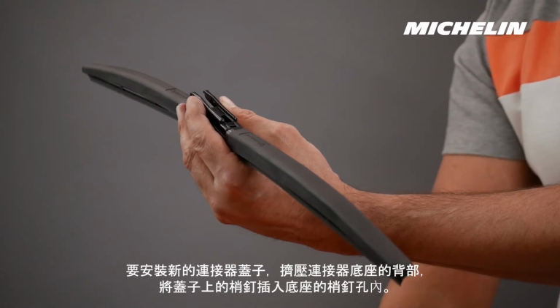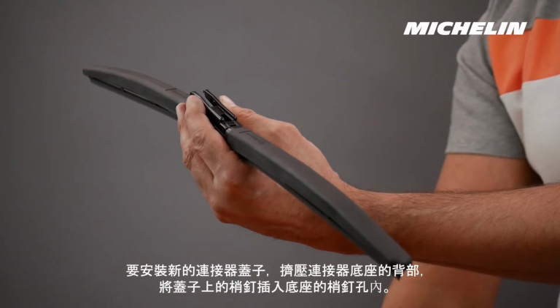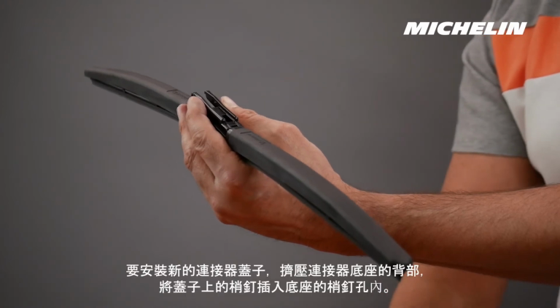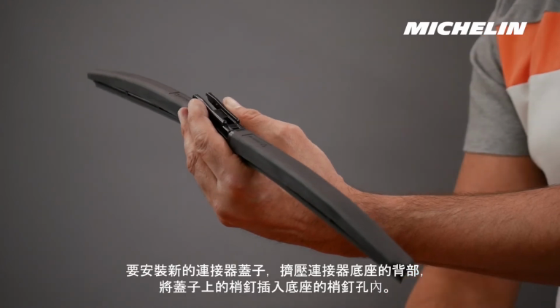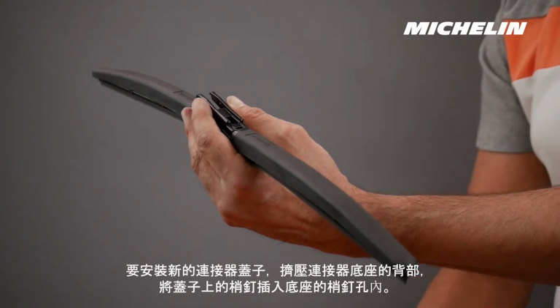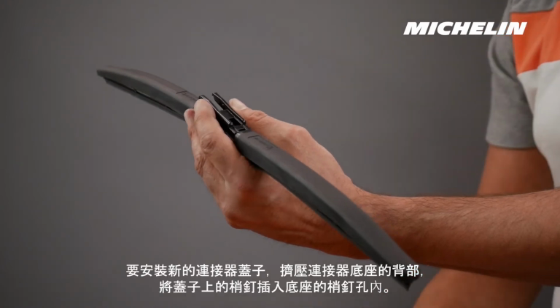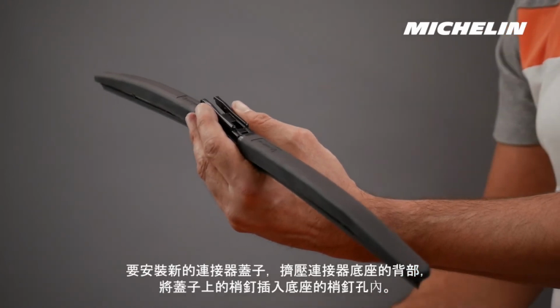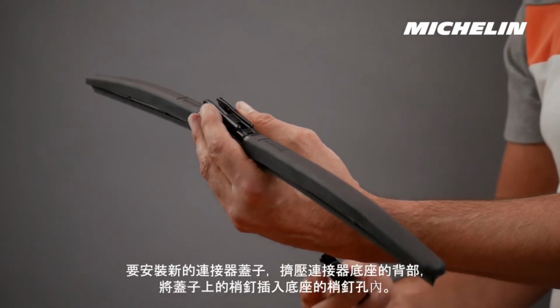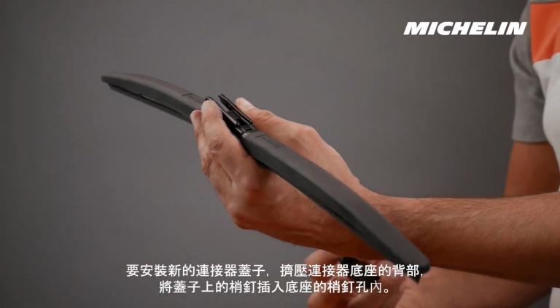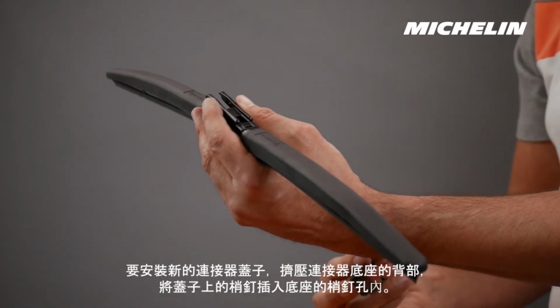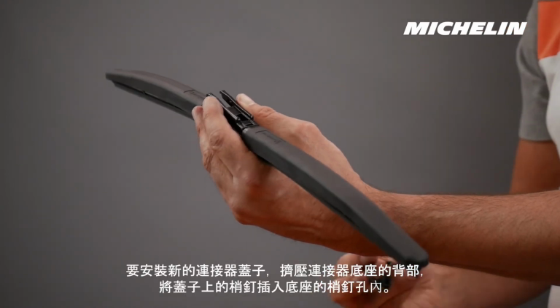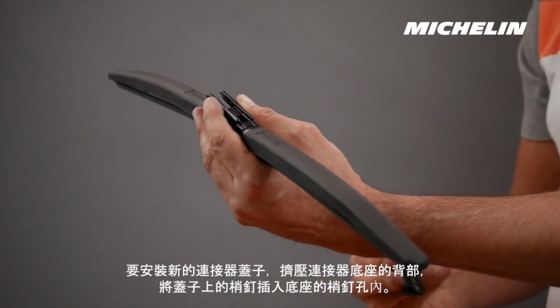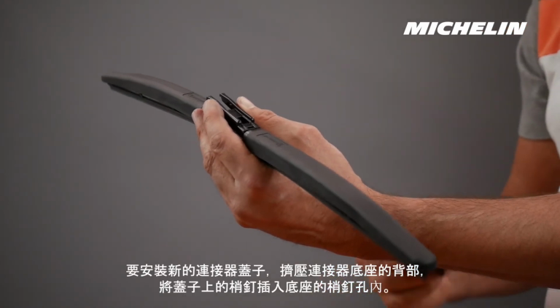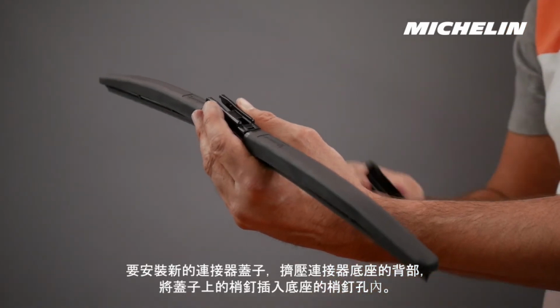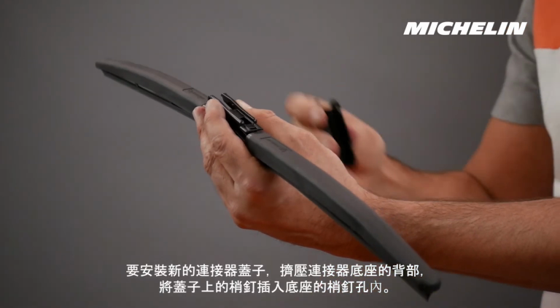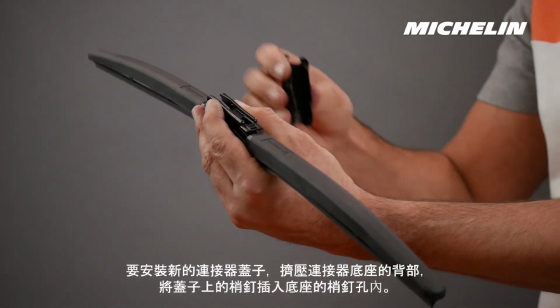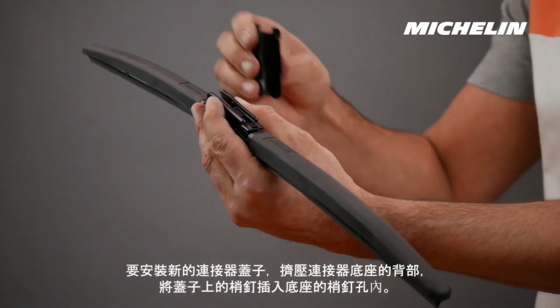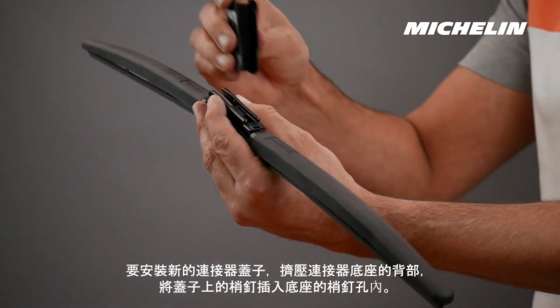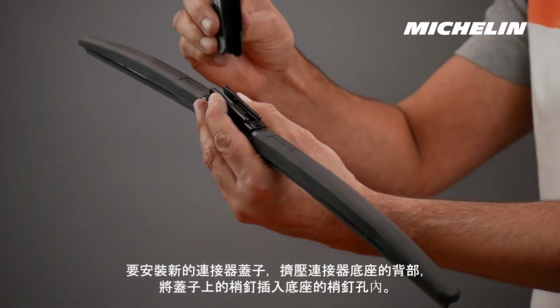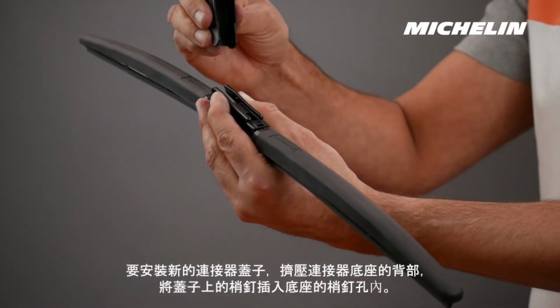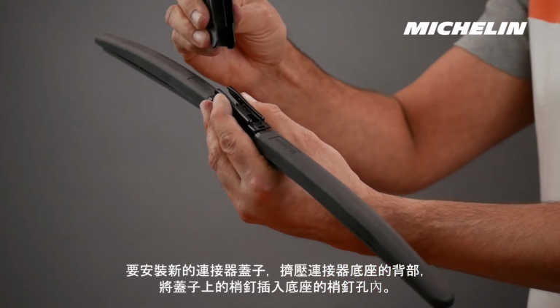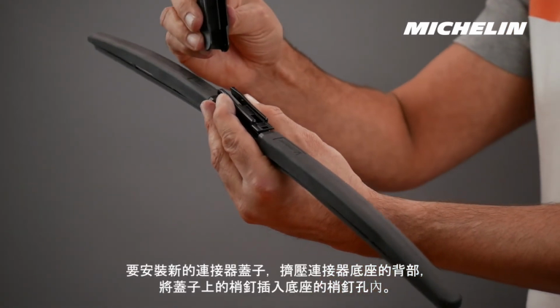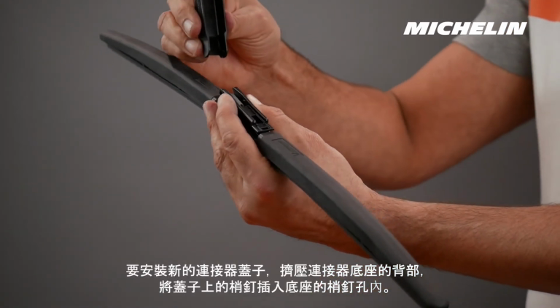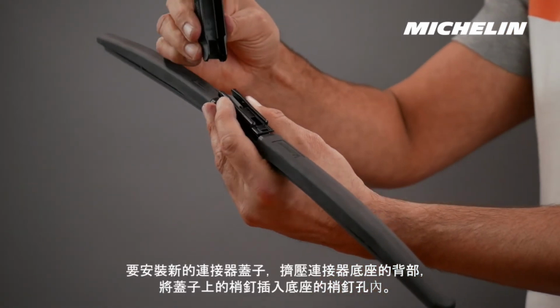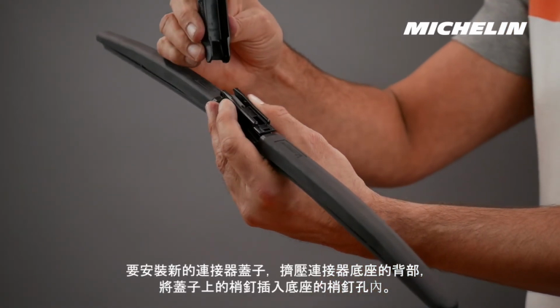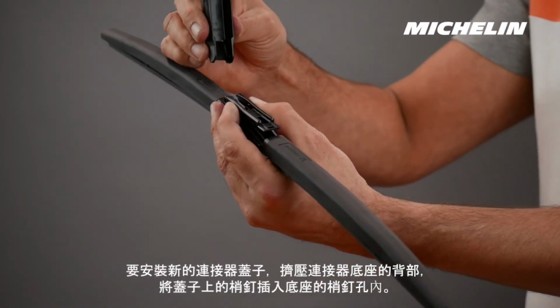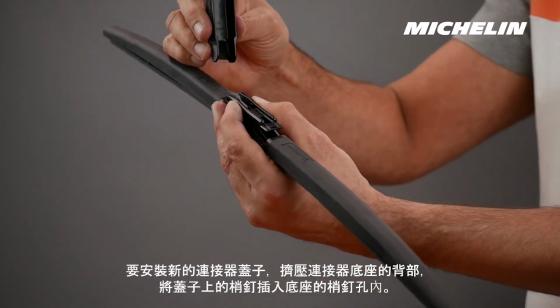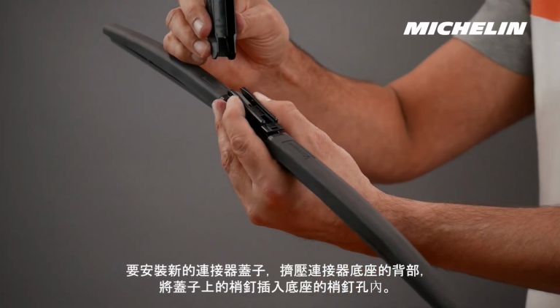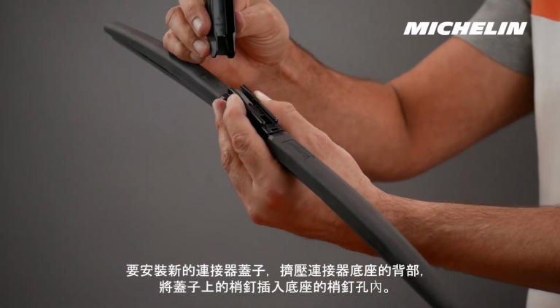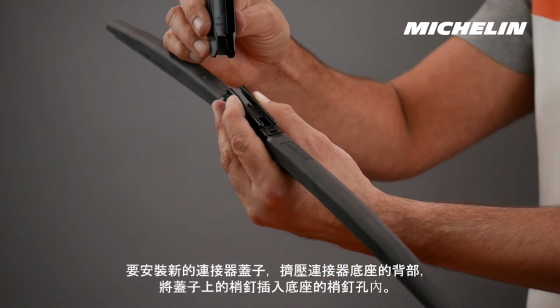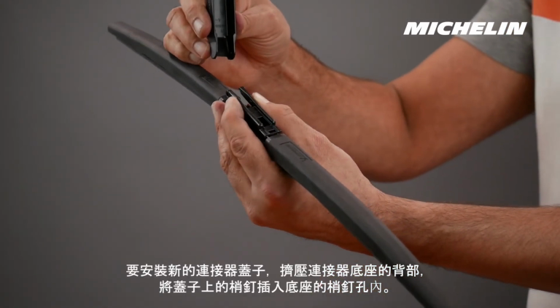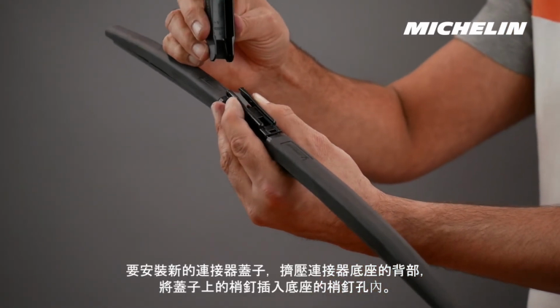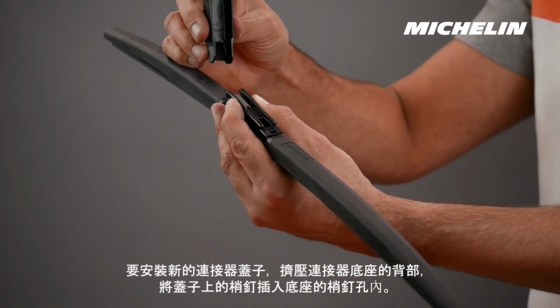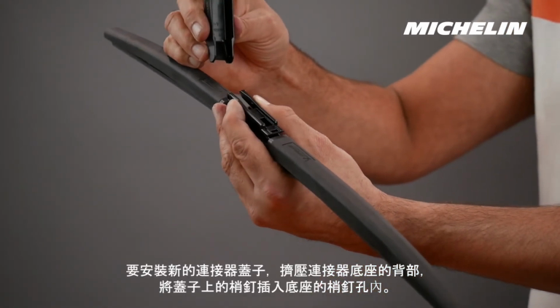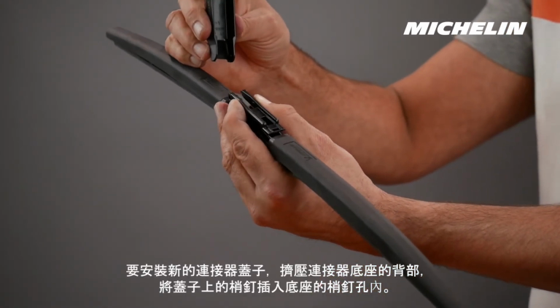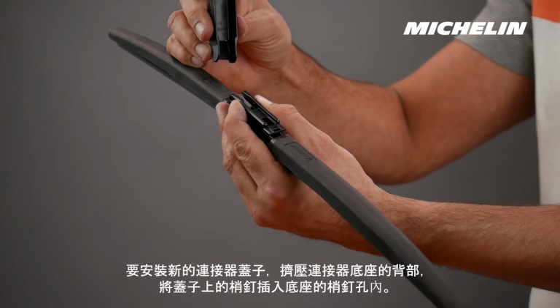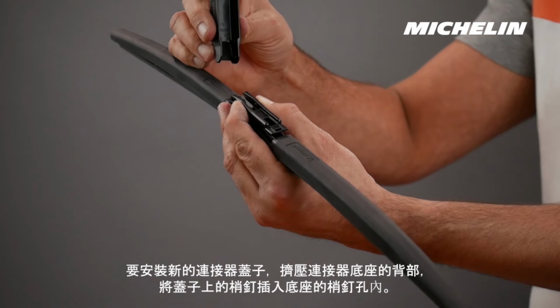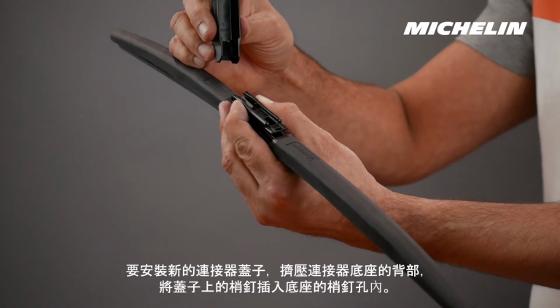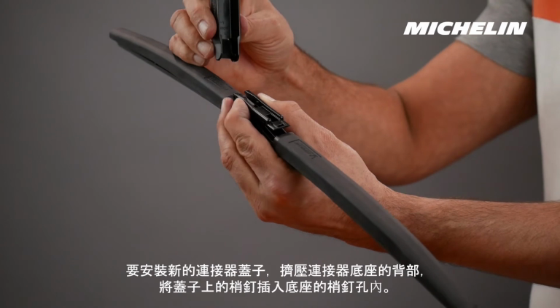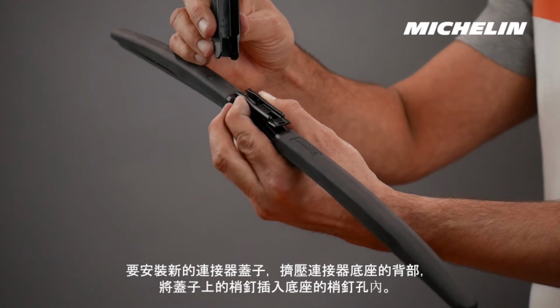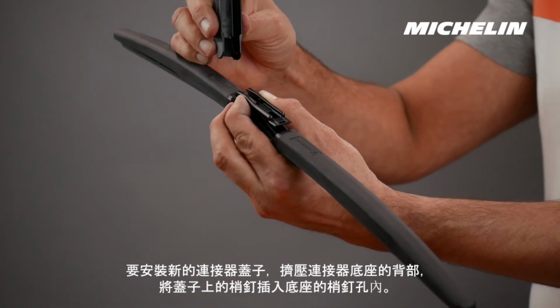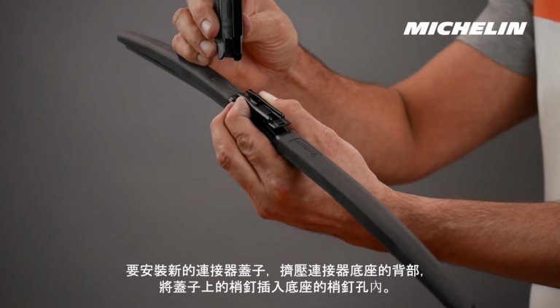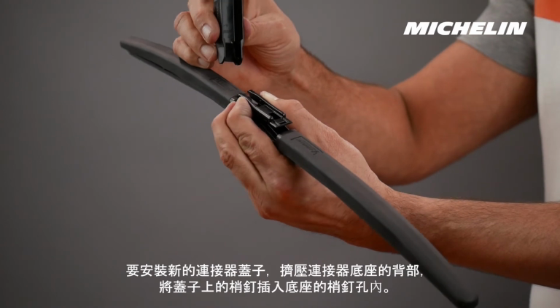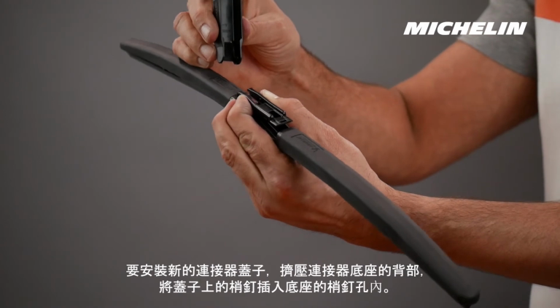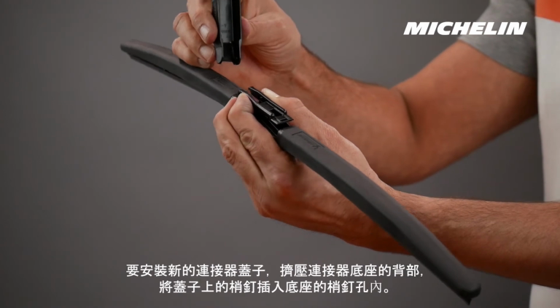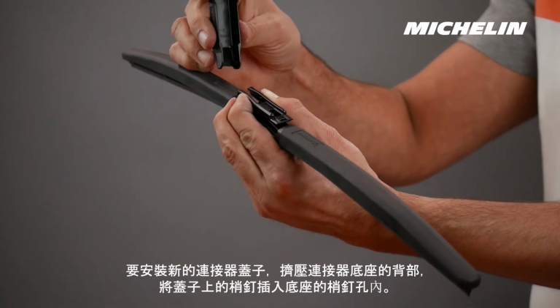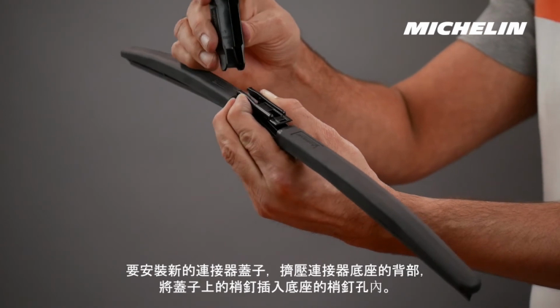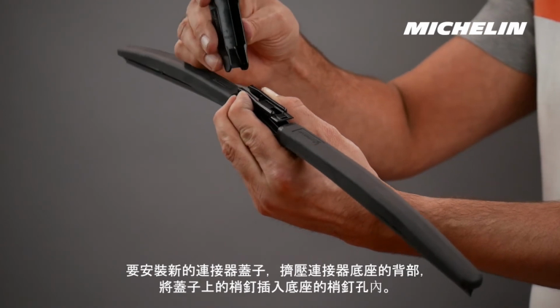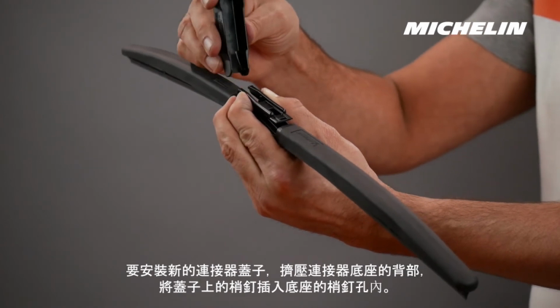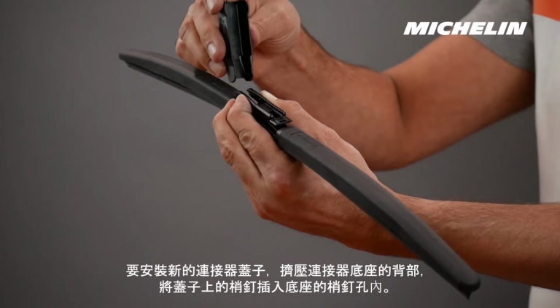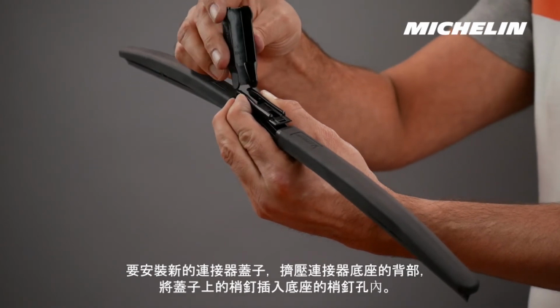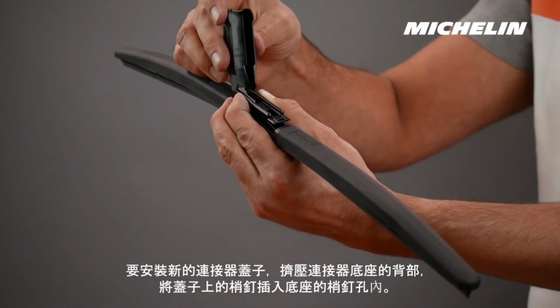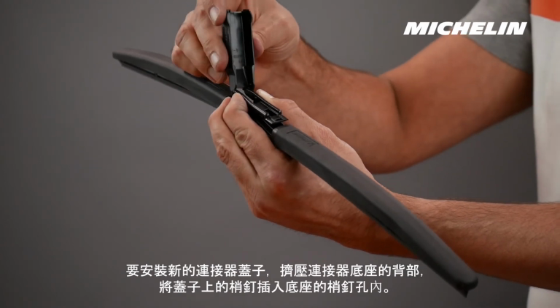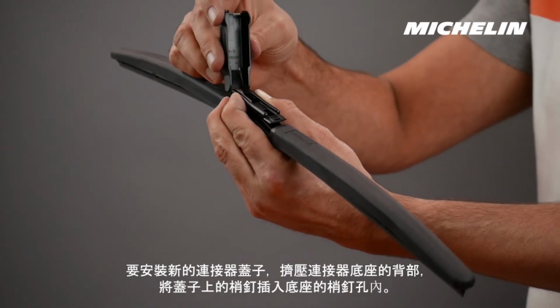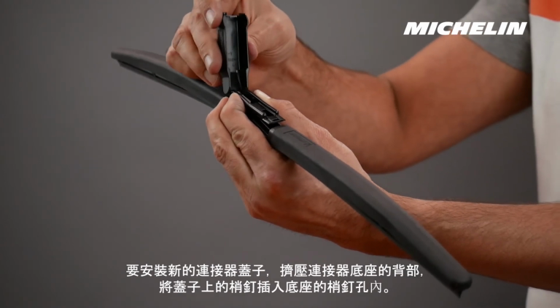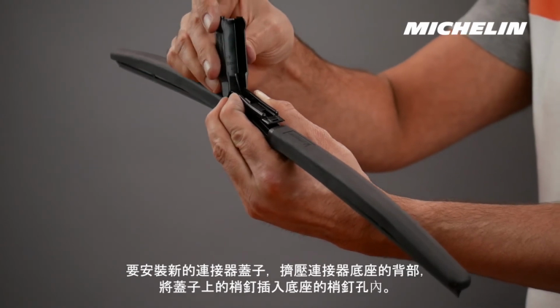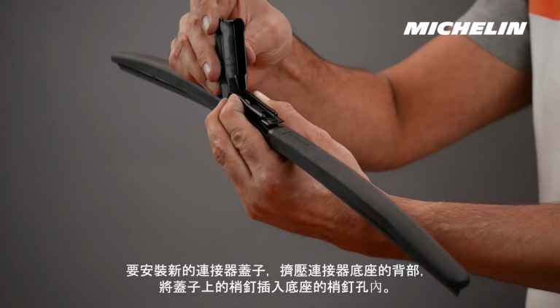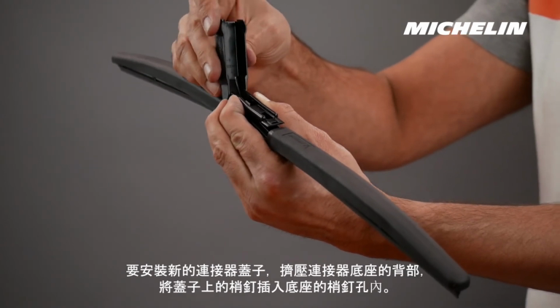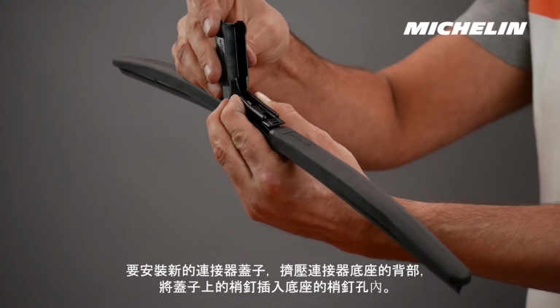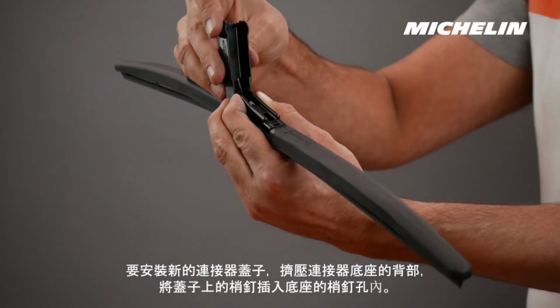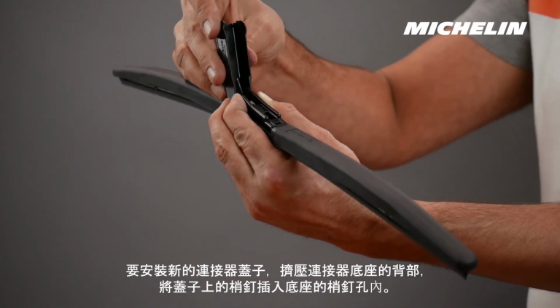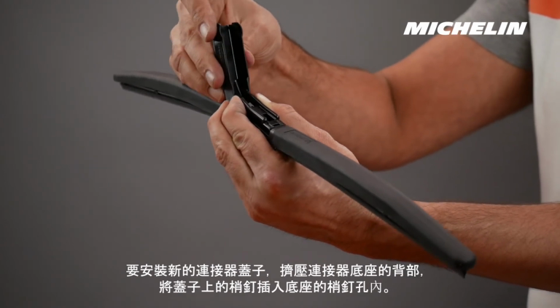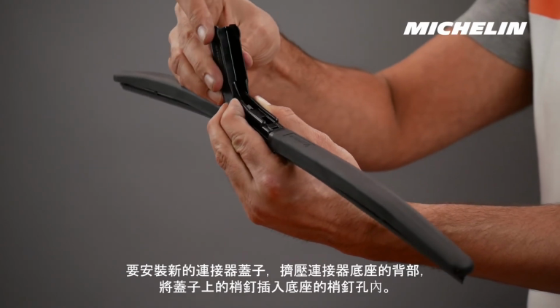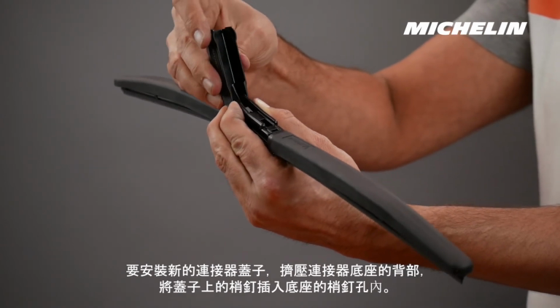To install the new connector cover, squeeze the back of the base of the connector to allow for the pins on the cover to insert into the pinholes in the base.